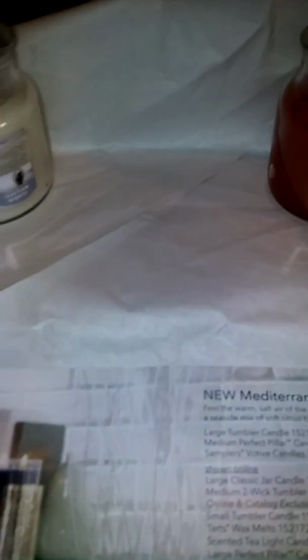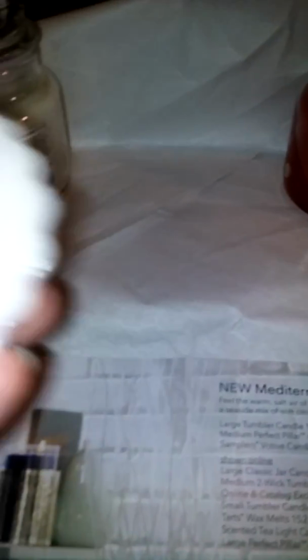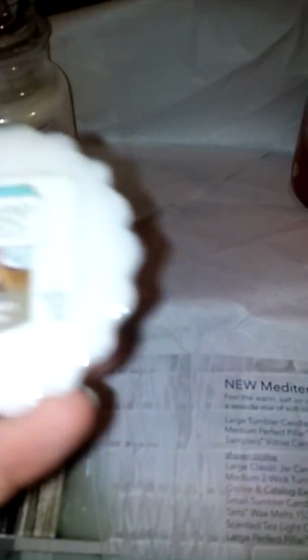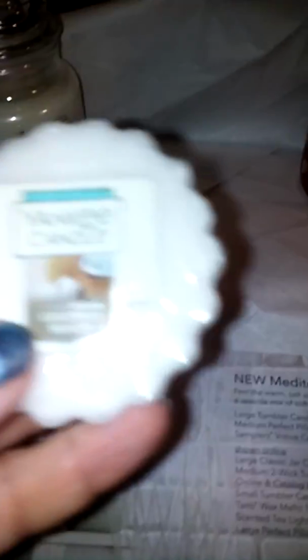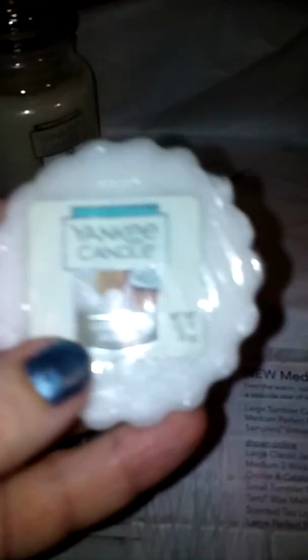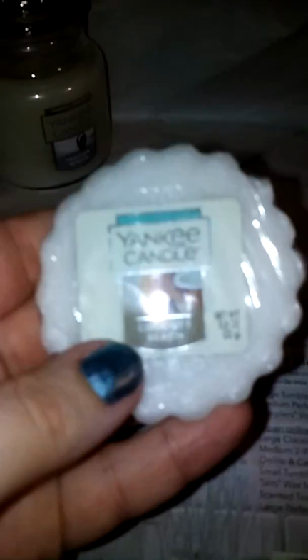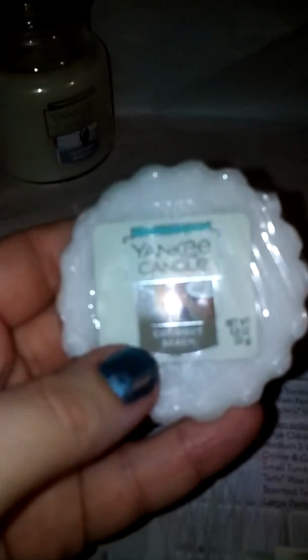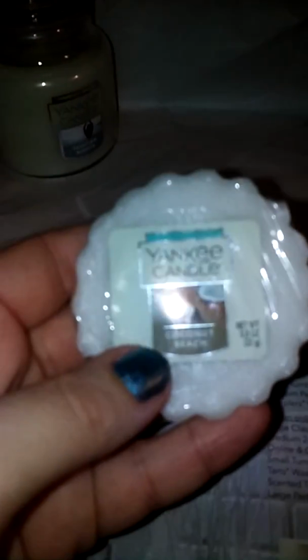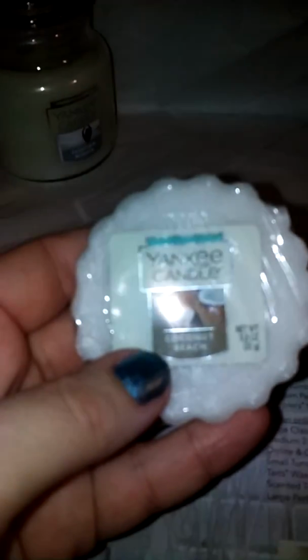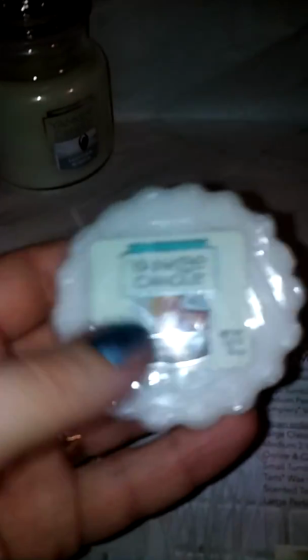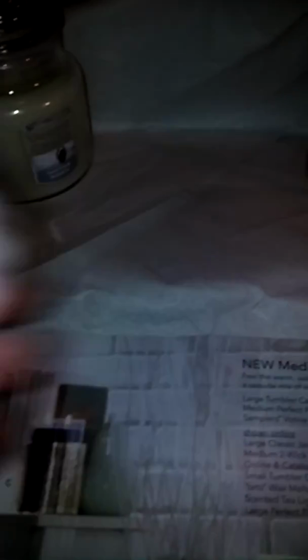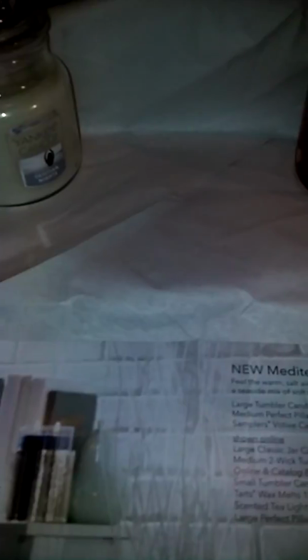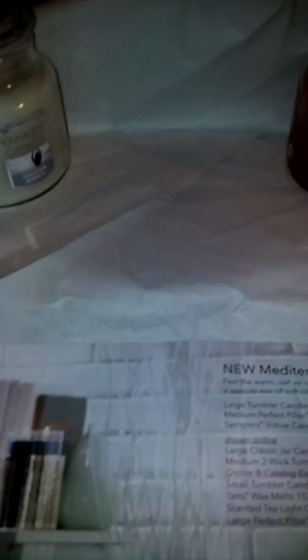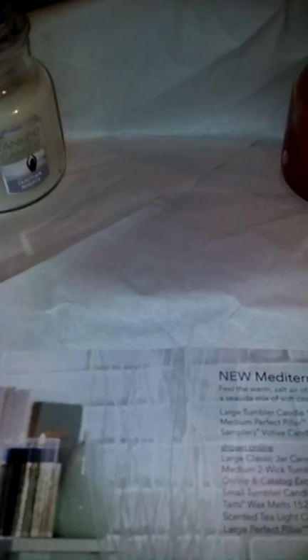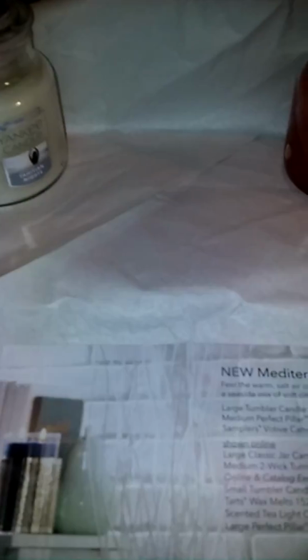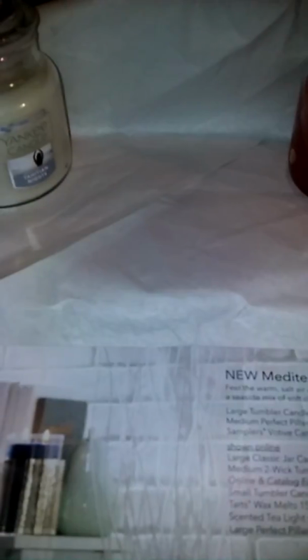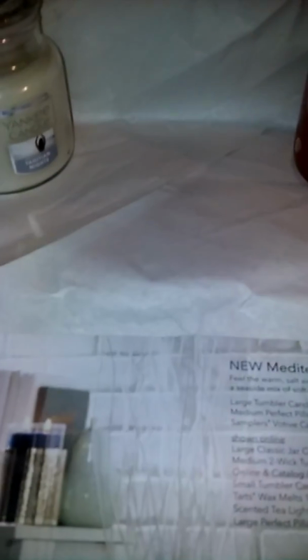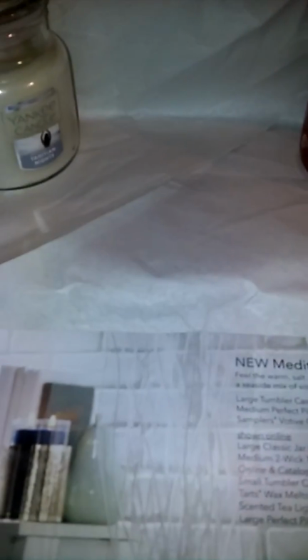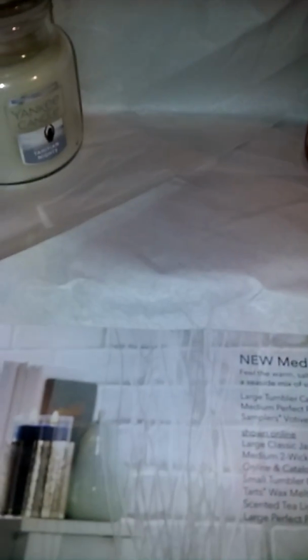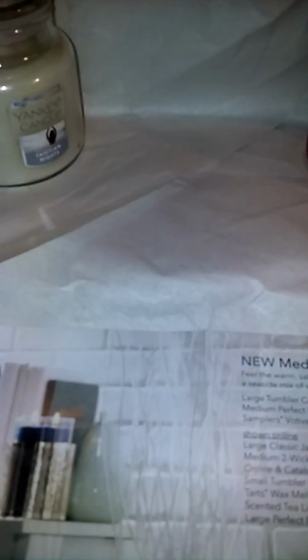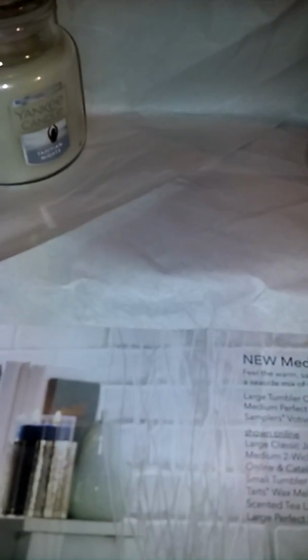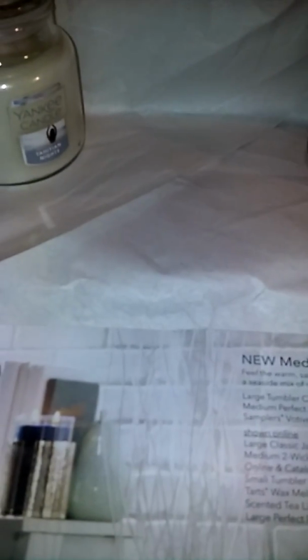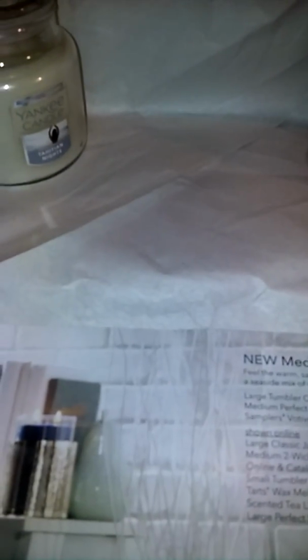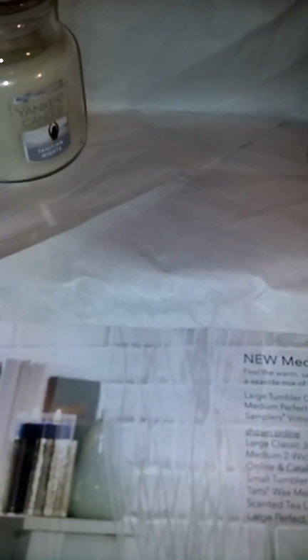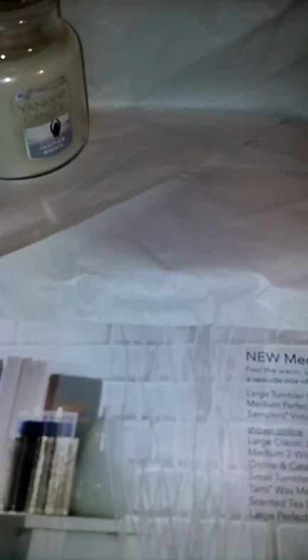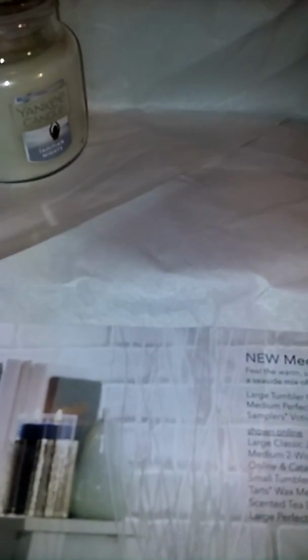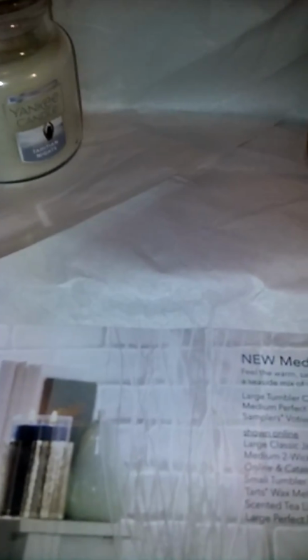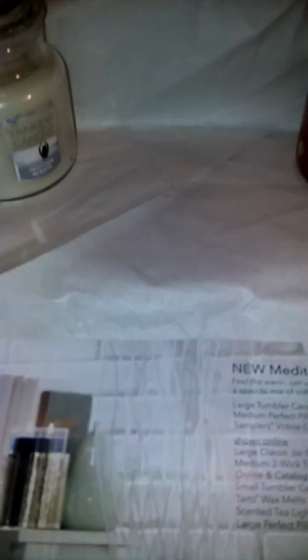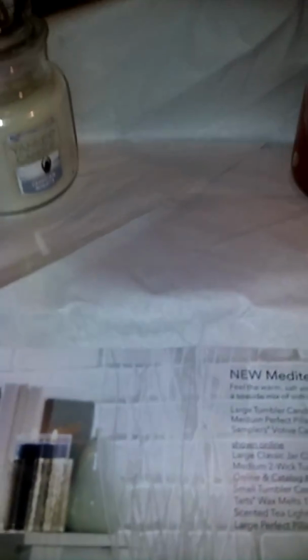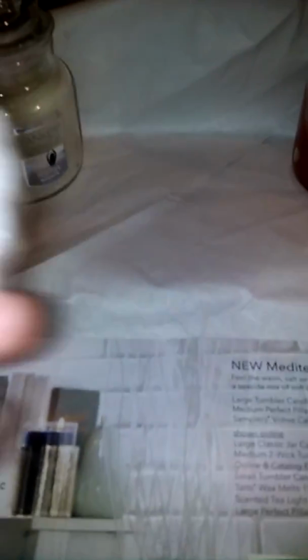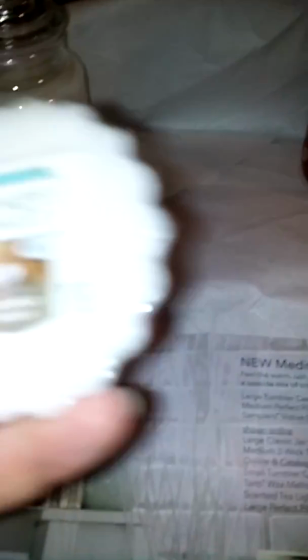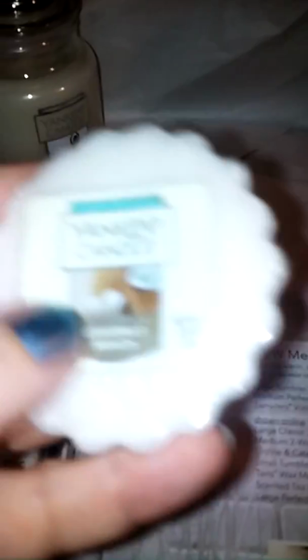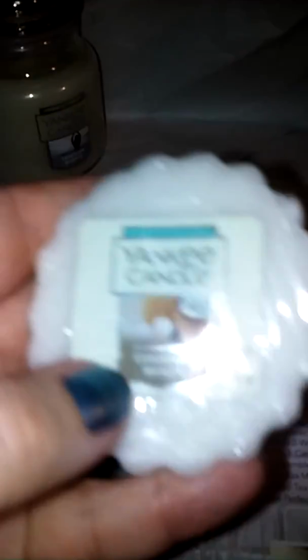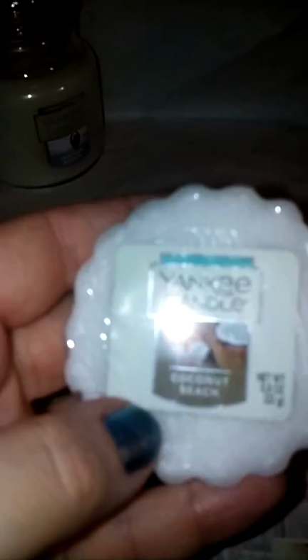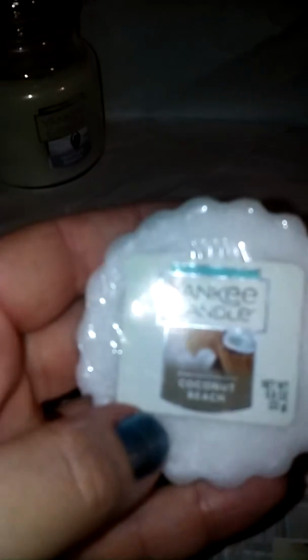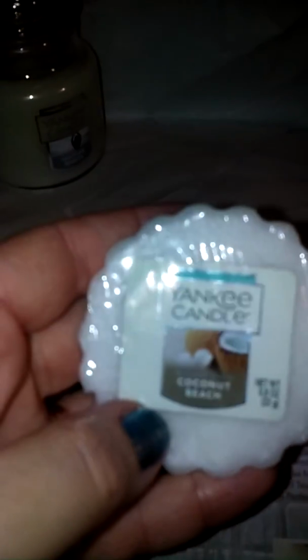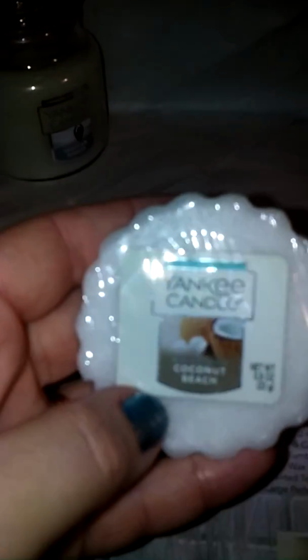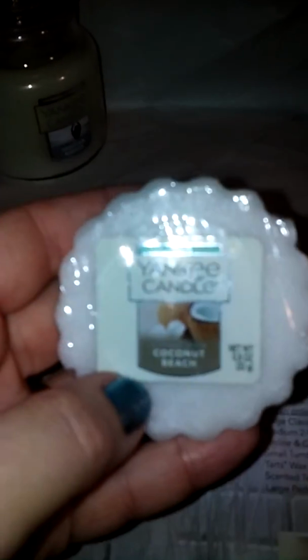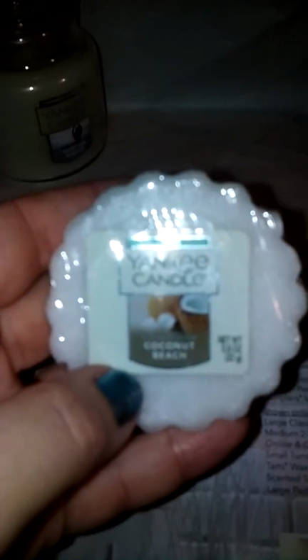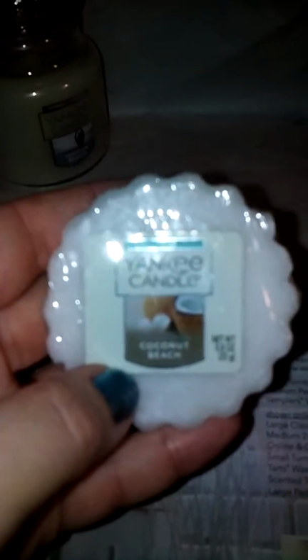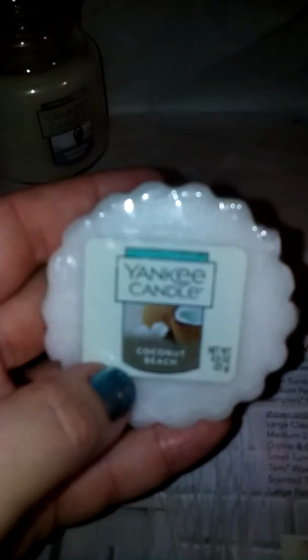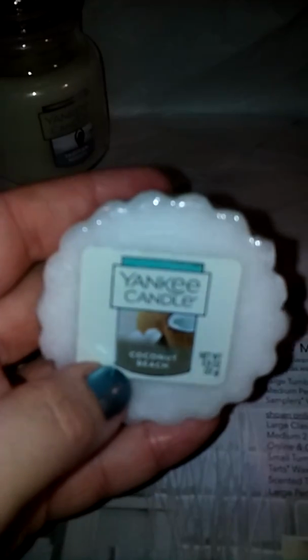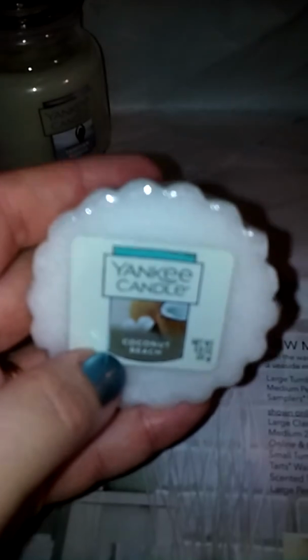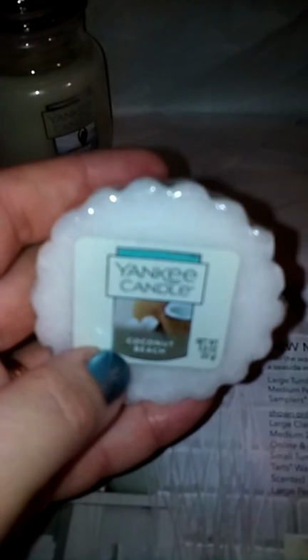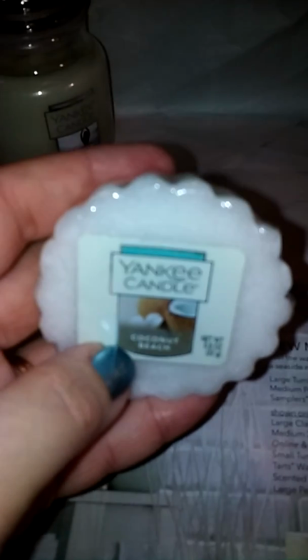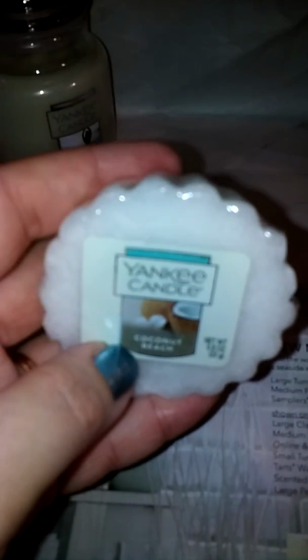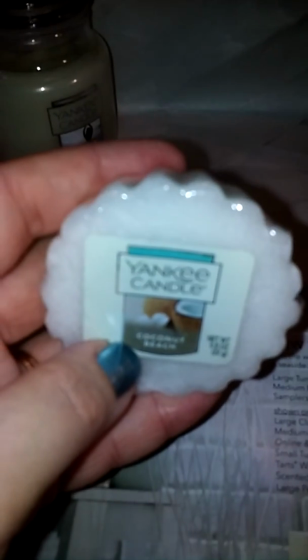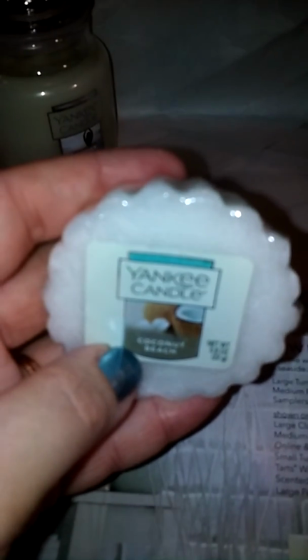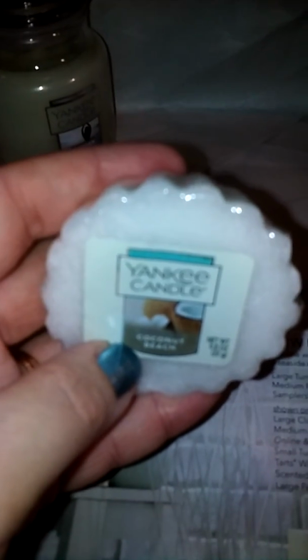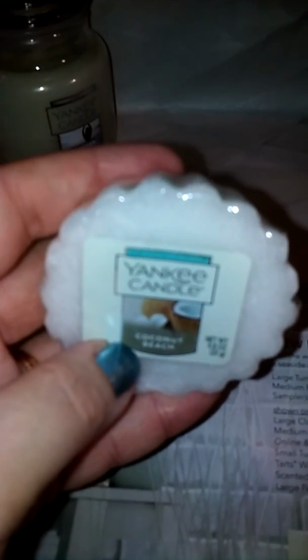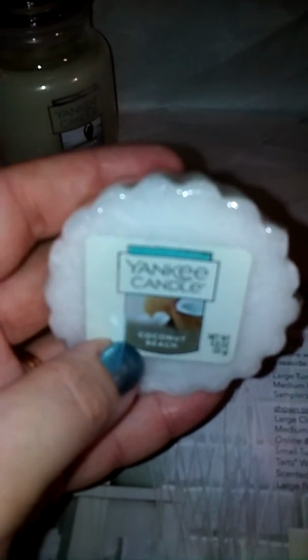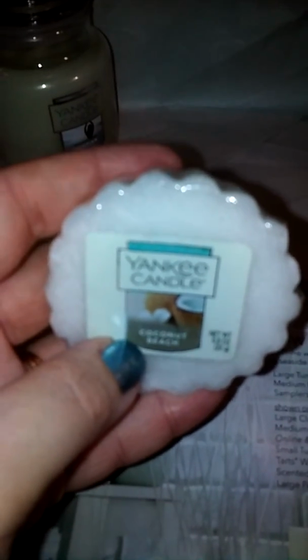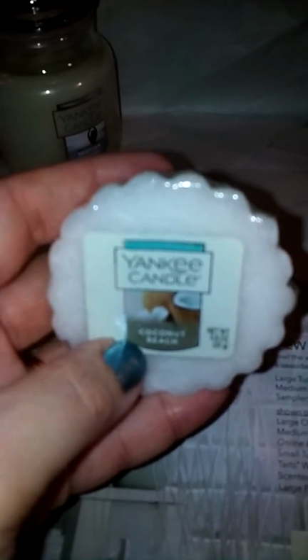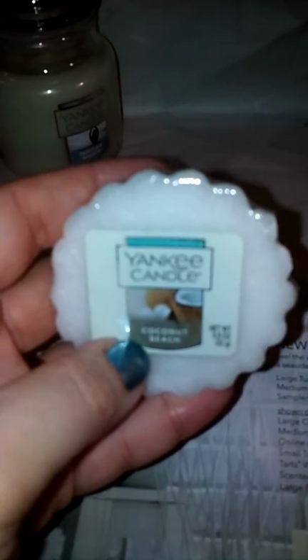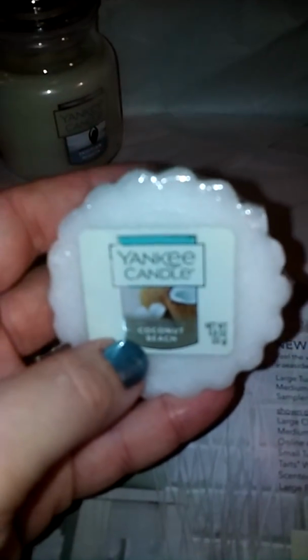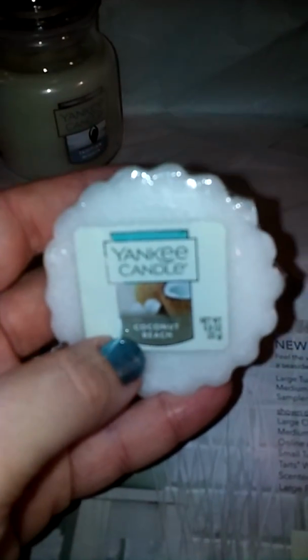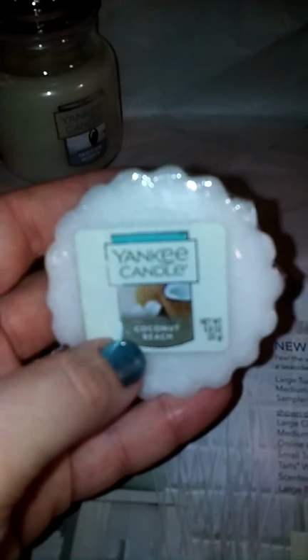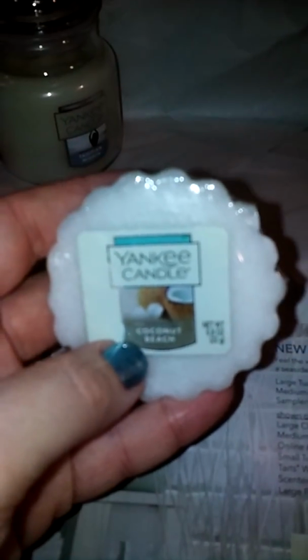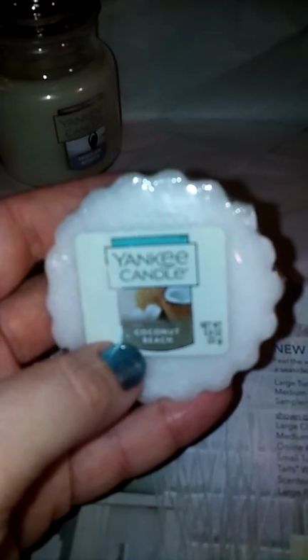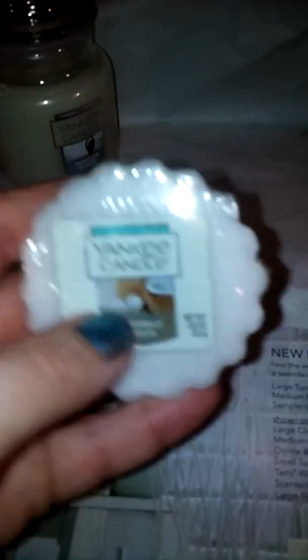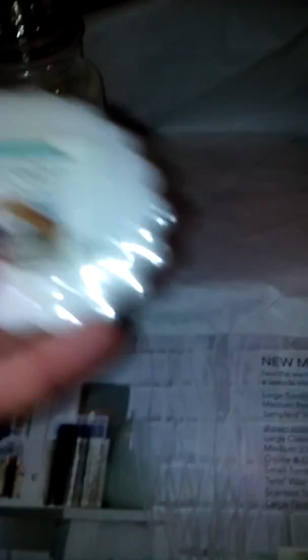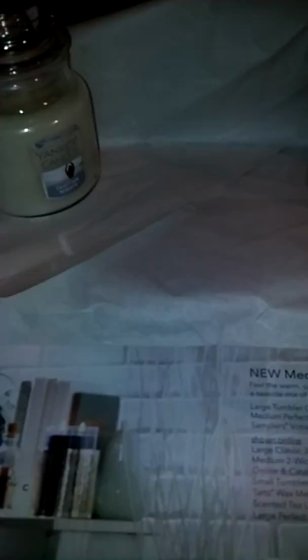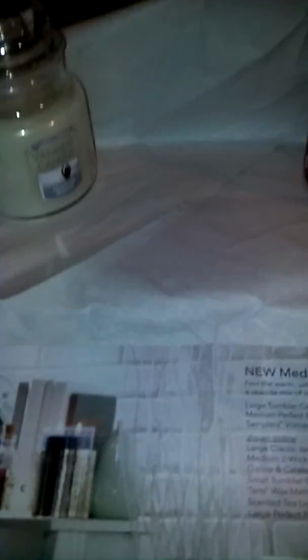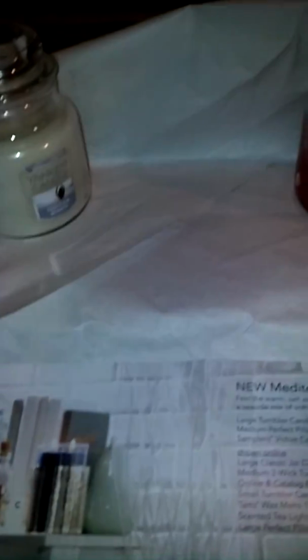Then Coconut Beach. This one doesn't even smell like coconut. I don't know what it smells like, but it doesn't smell like coconut — I don't even smell any coconut.